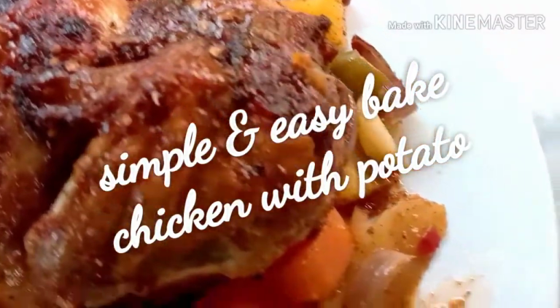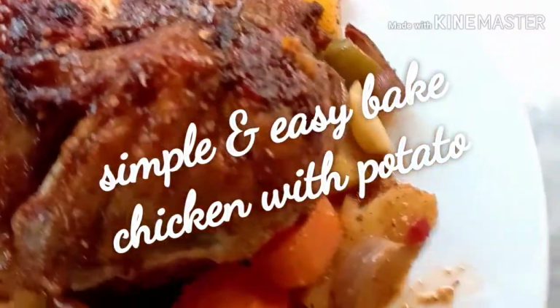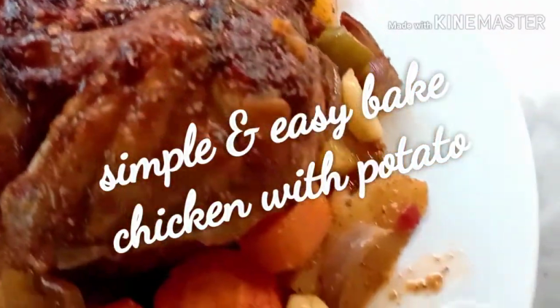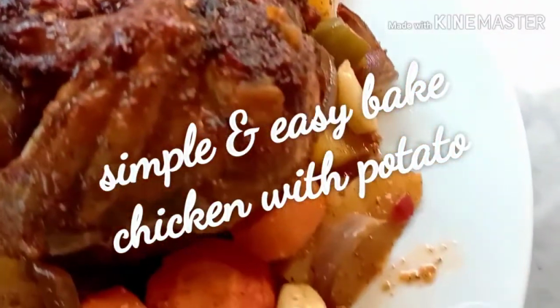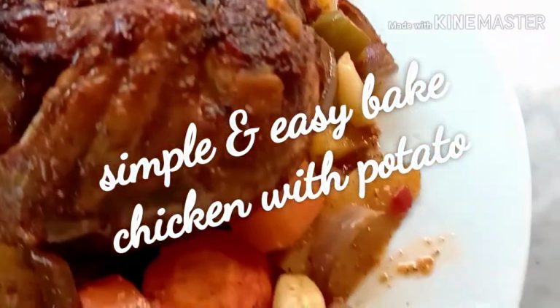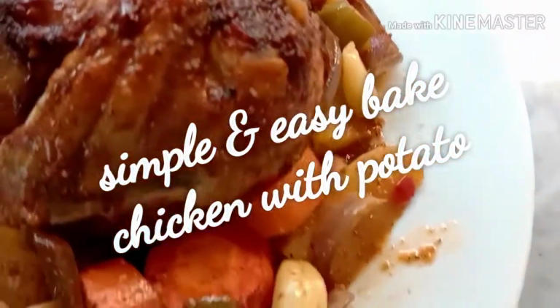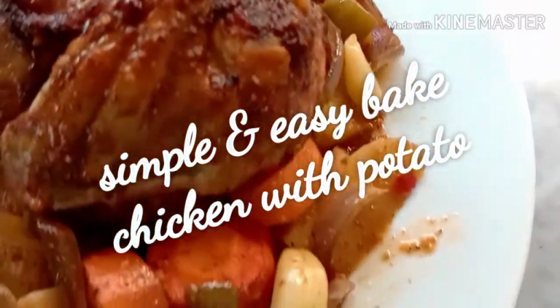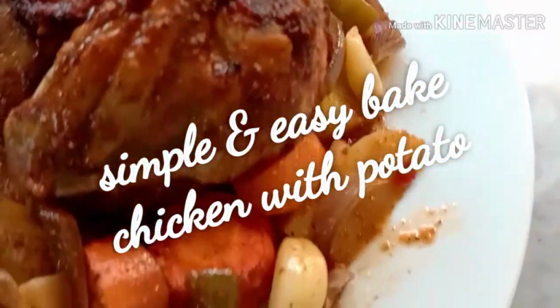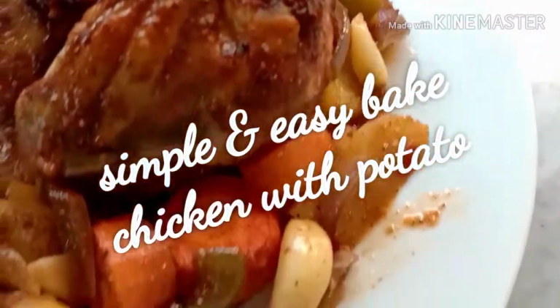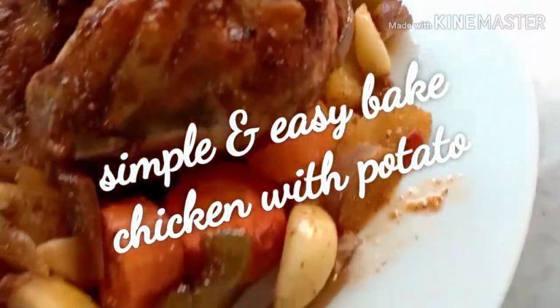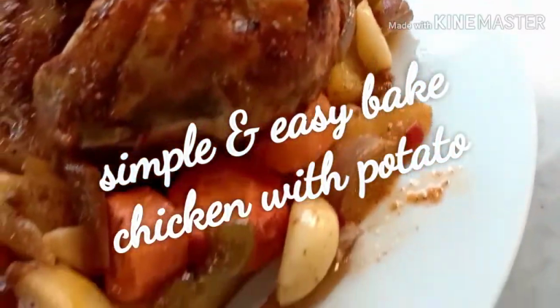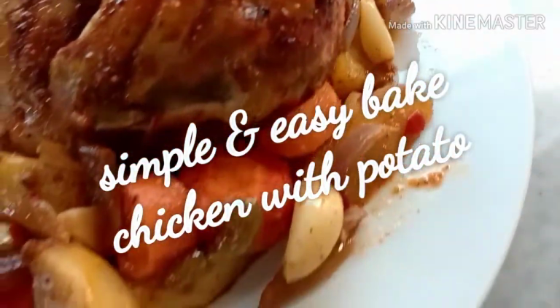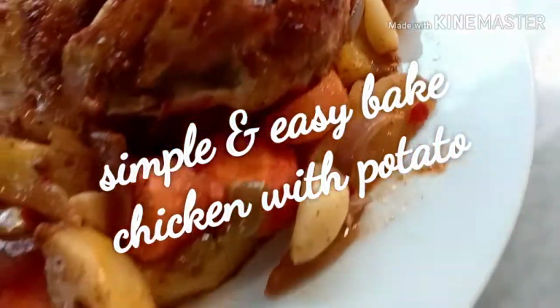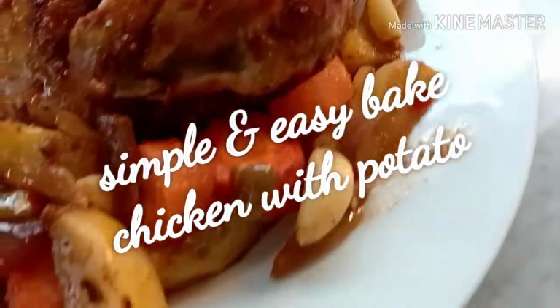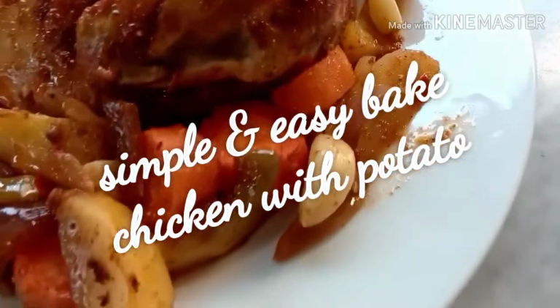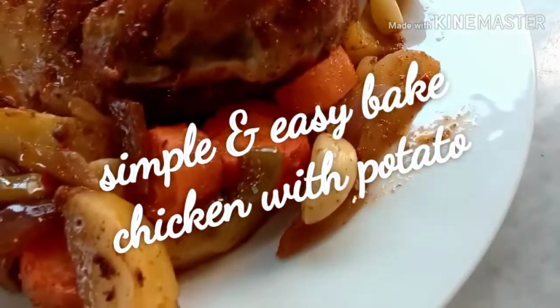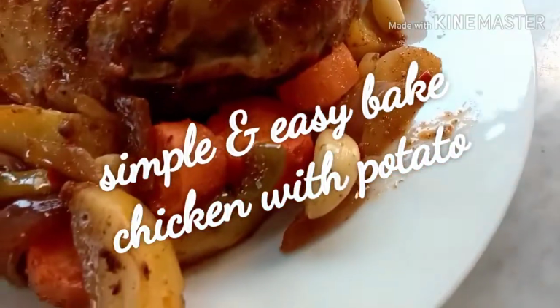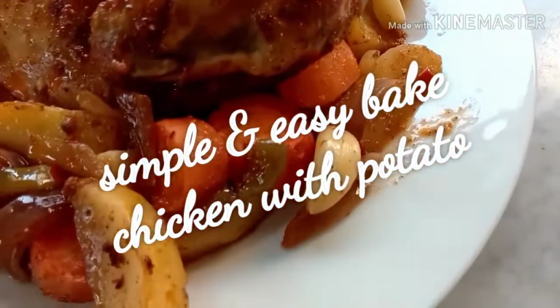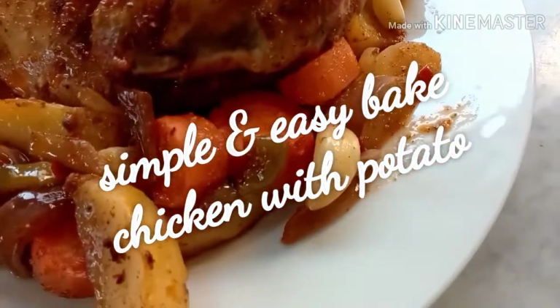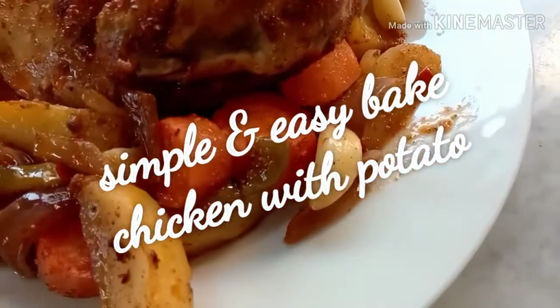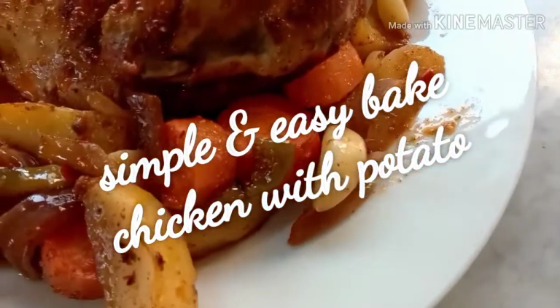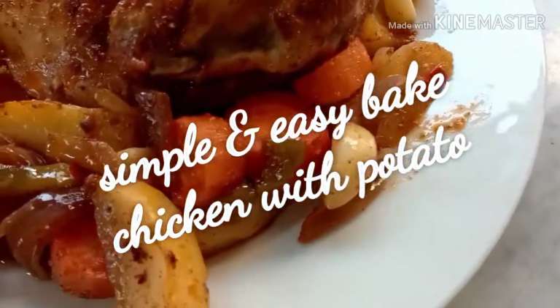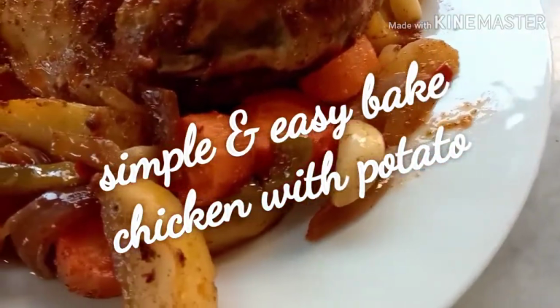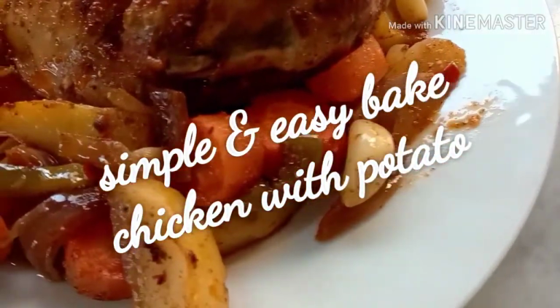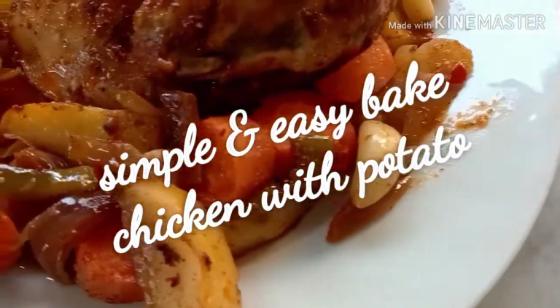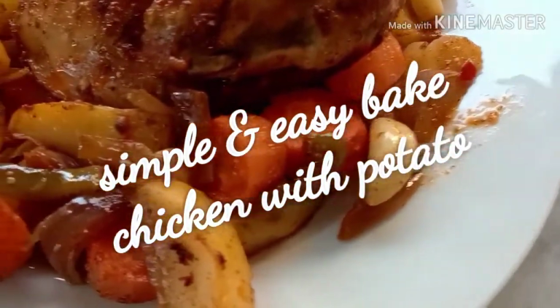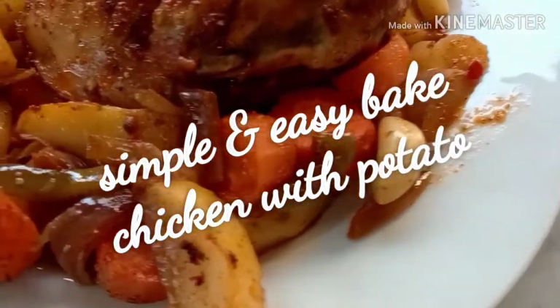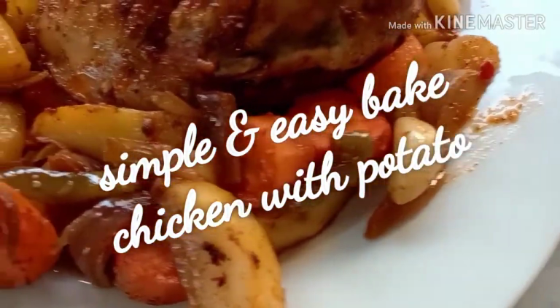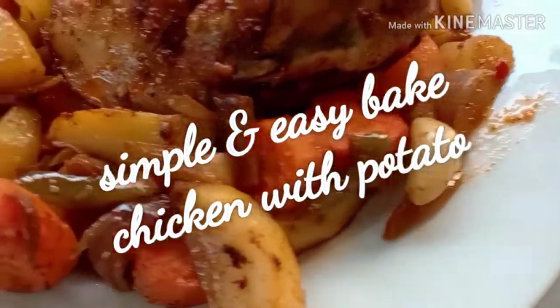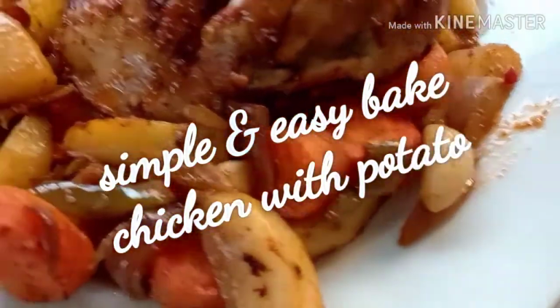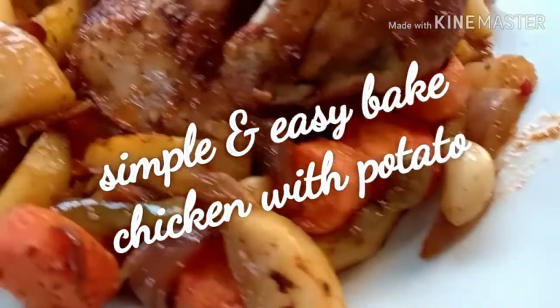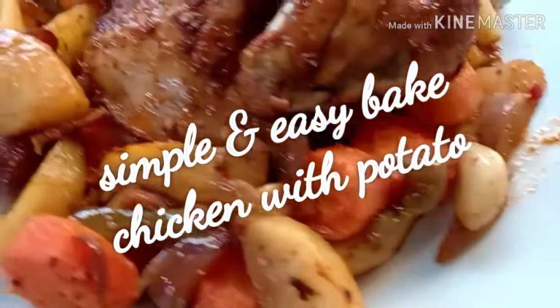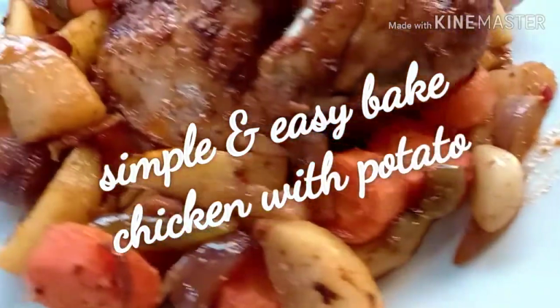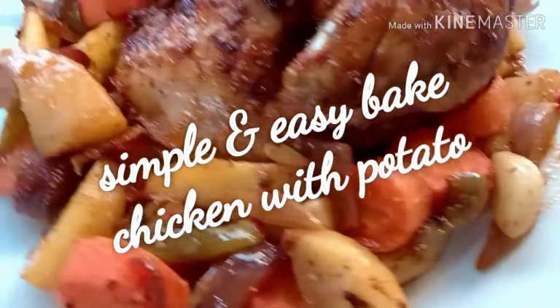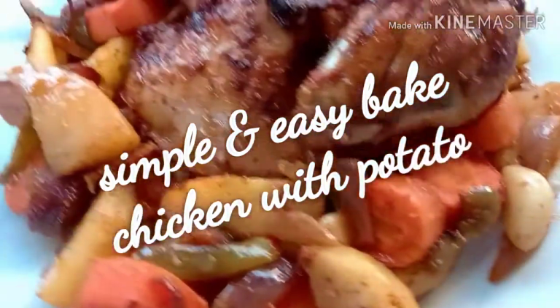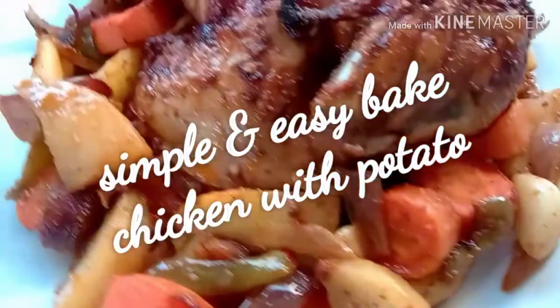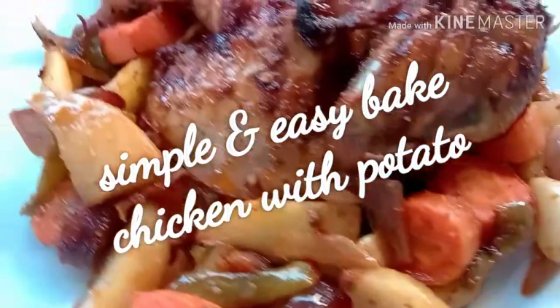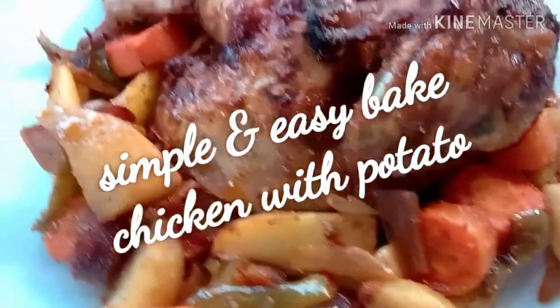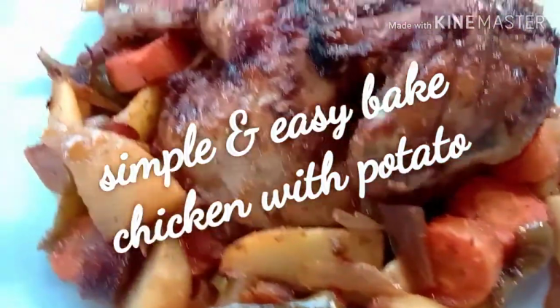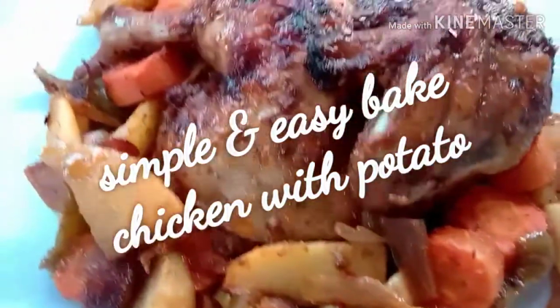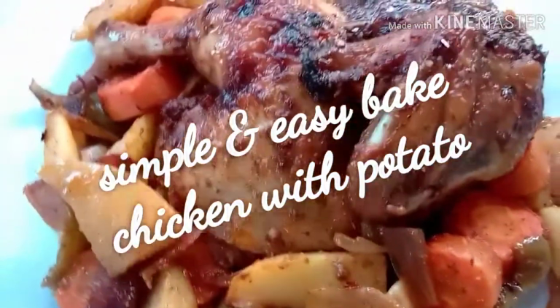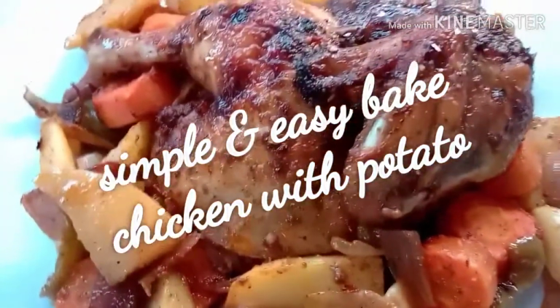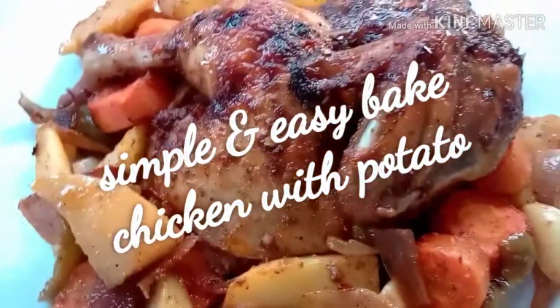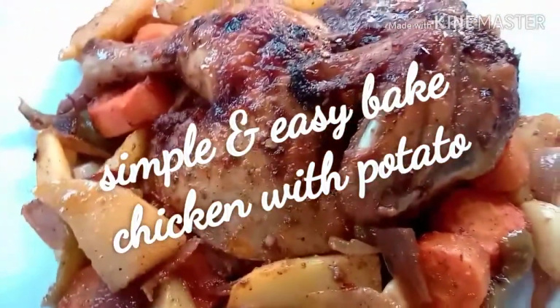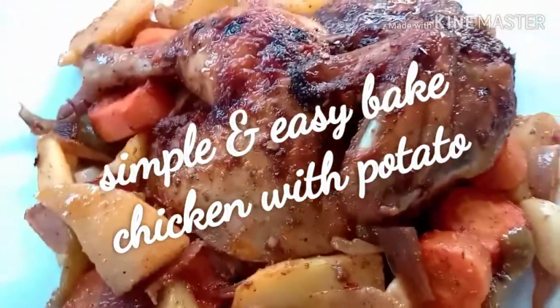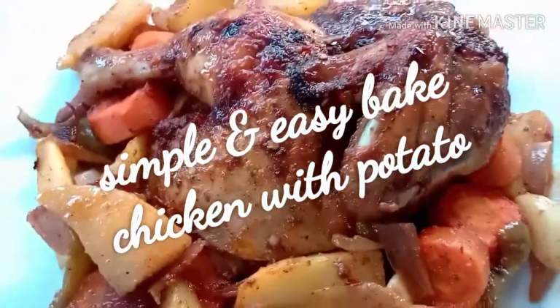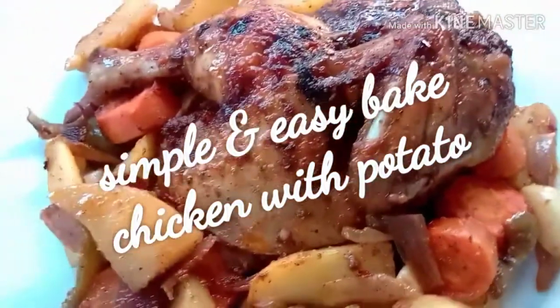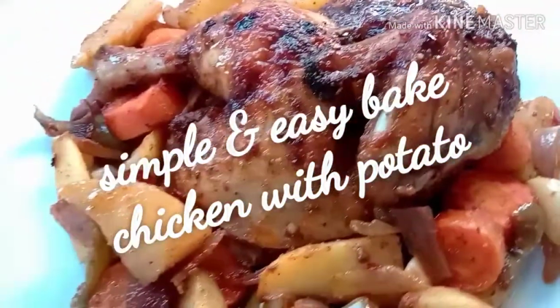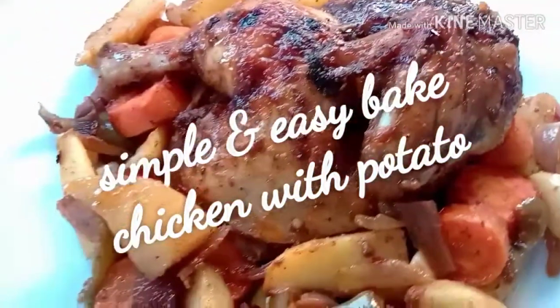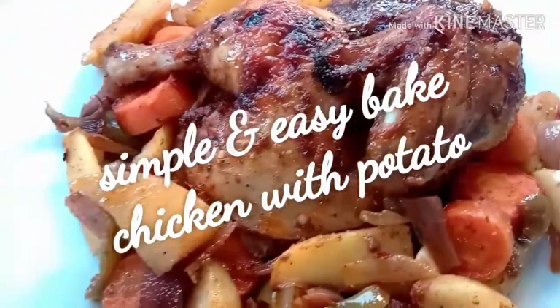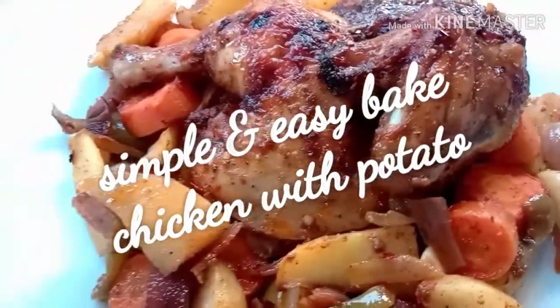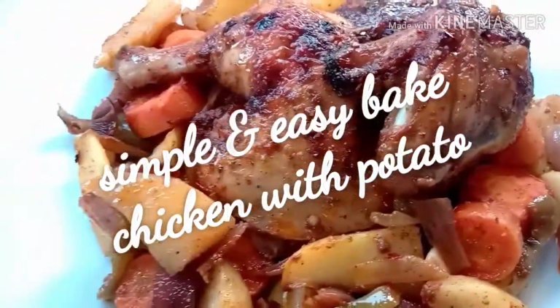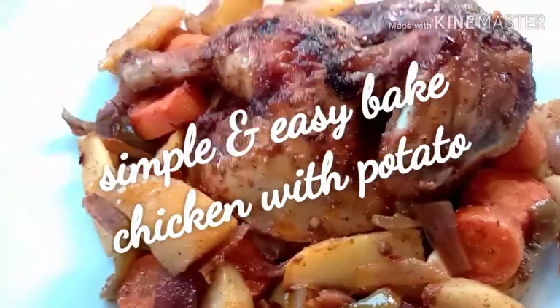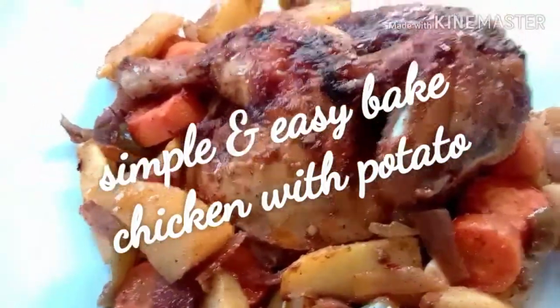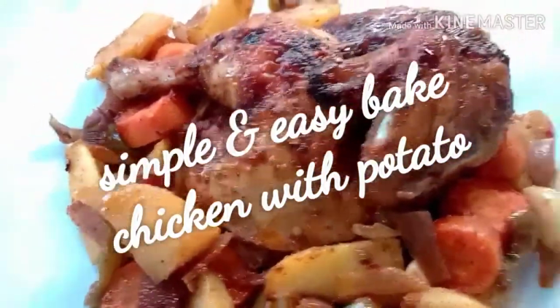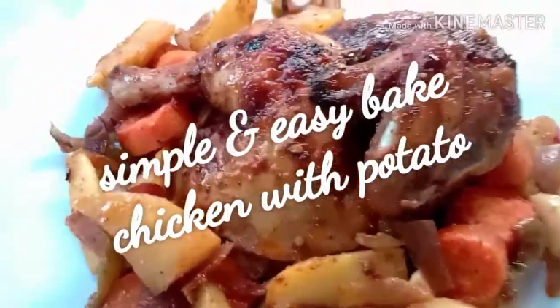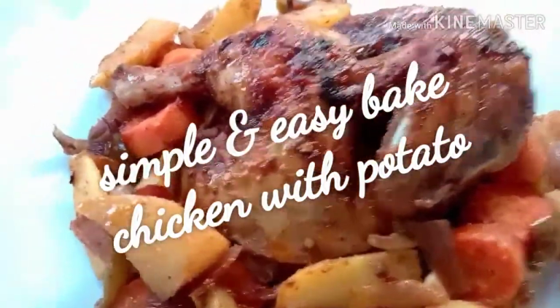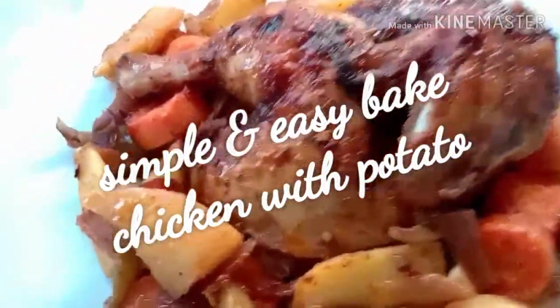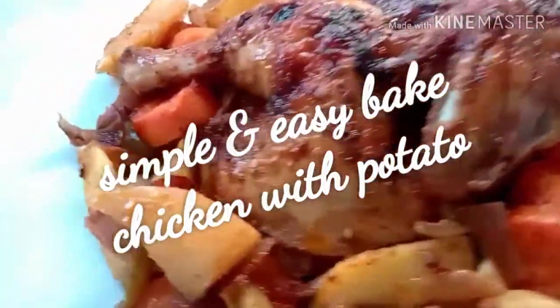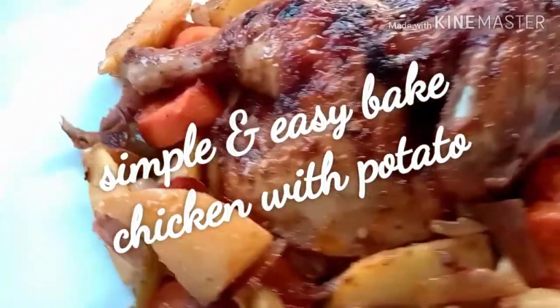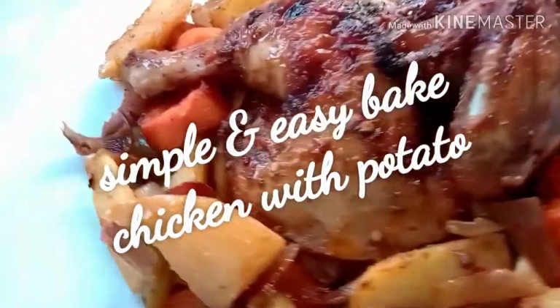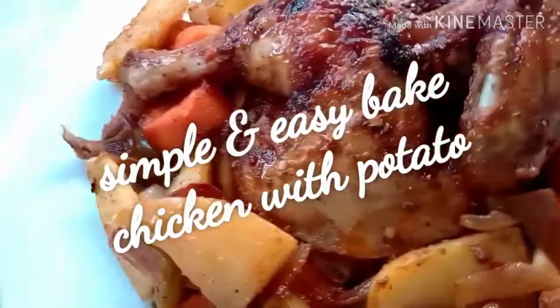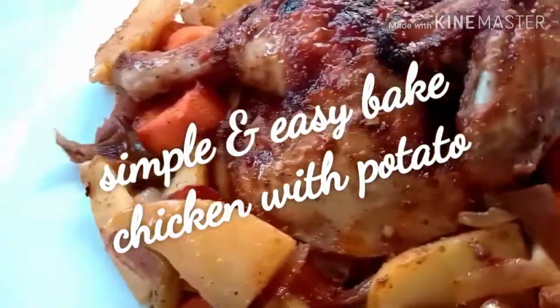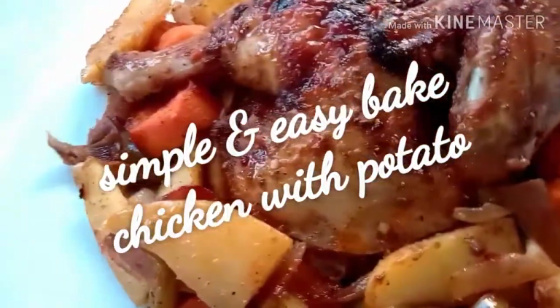Welcome back to my channel. Today you are going to bake chicken with some vegetables.